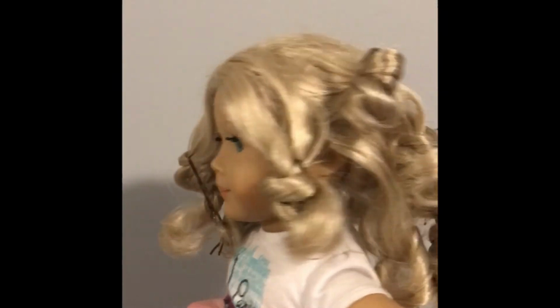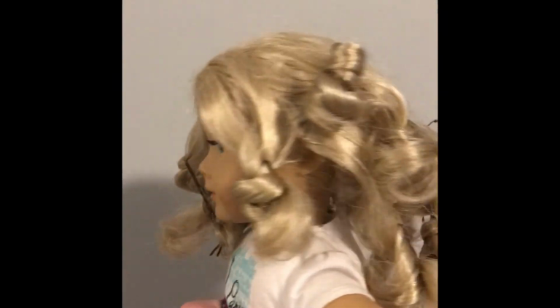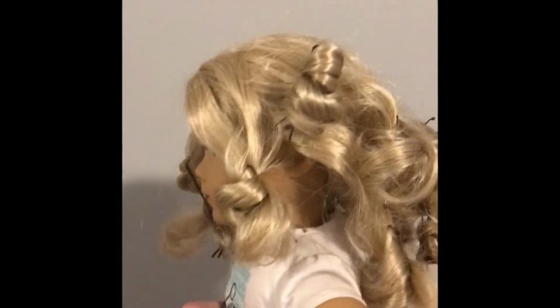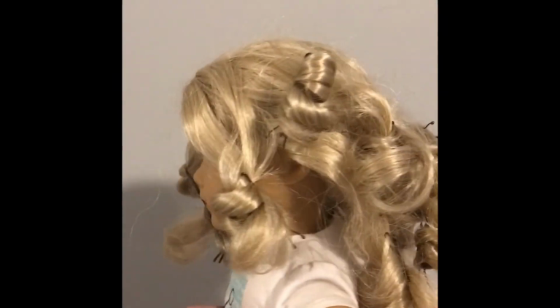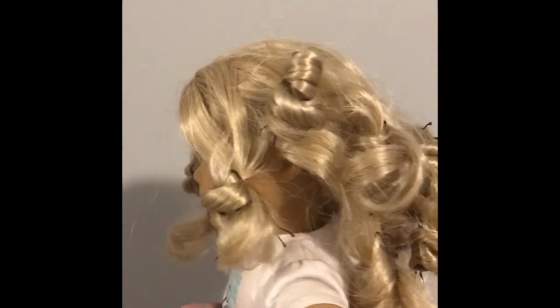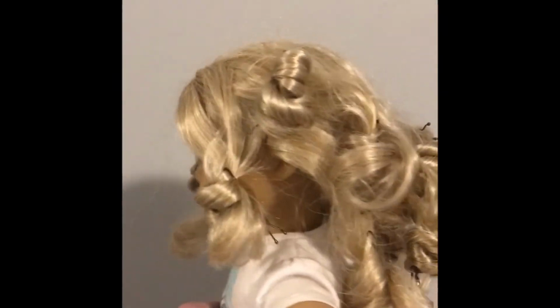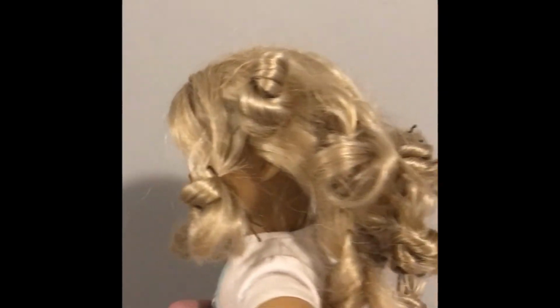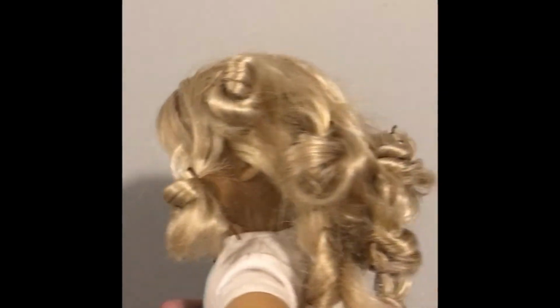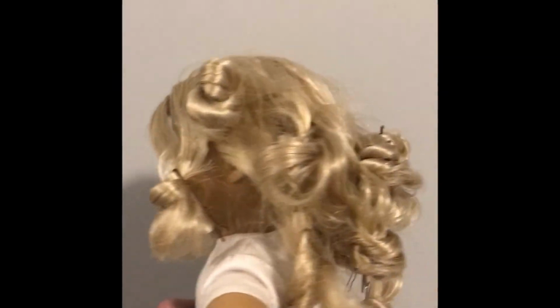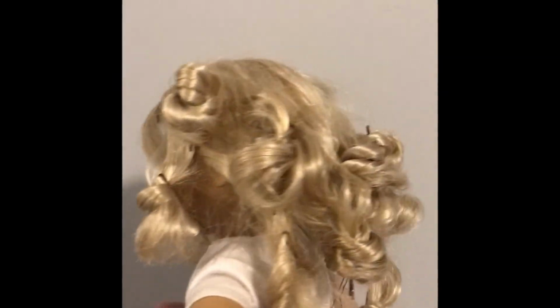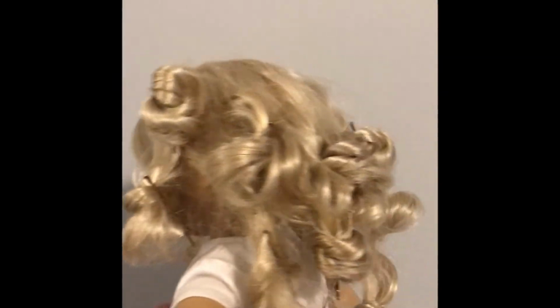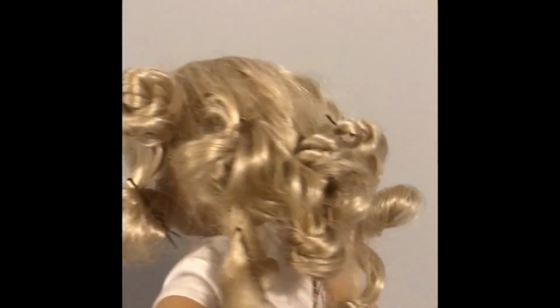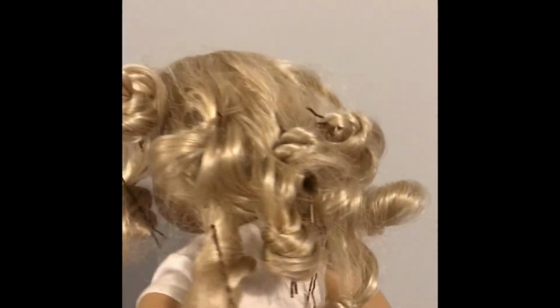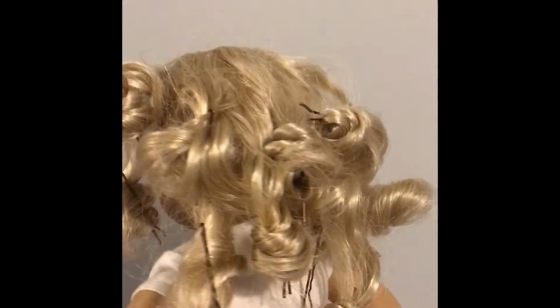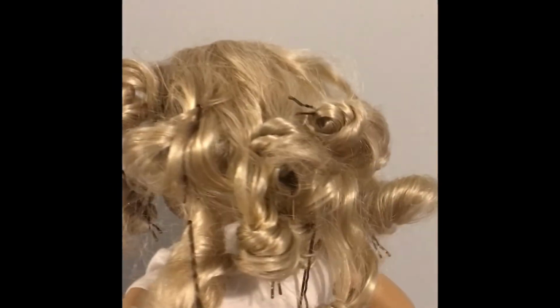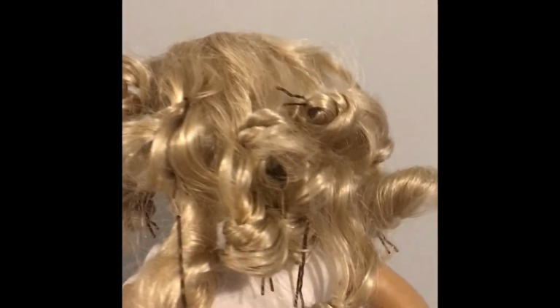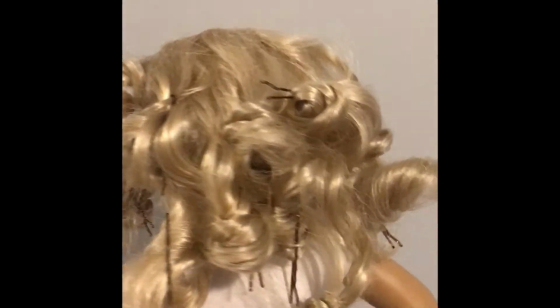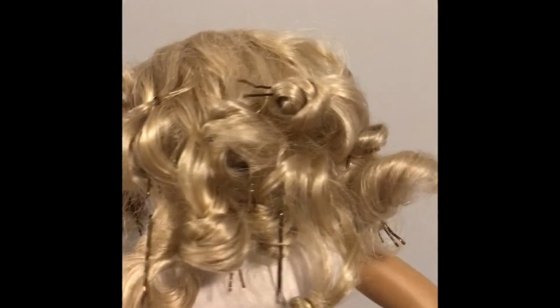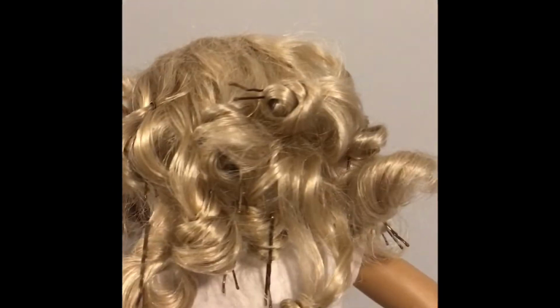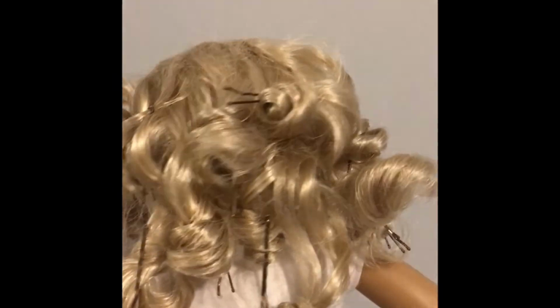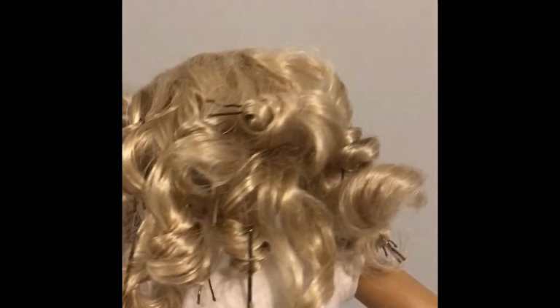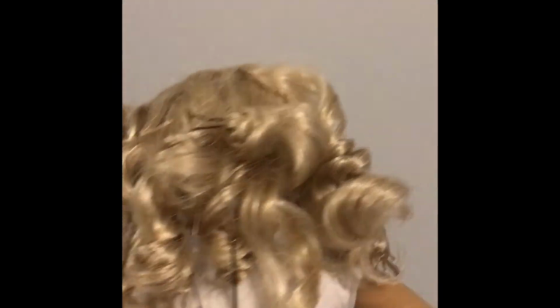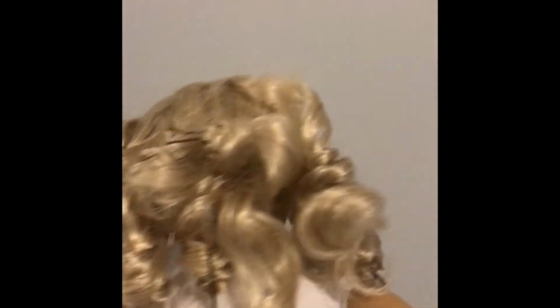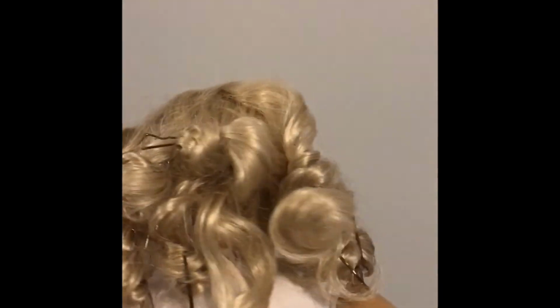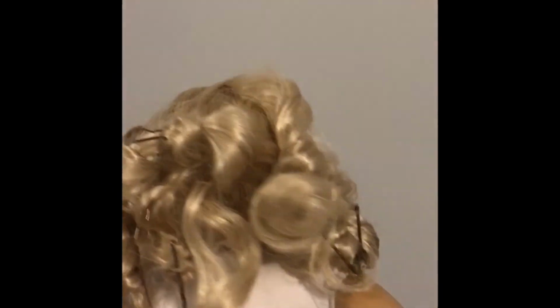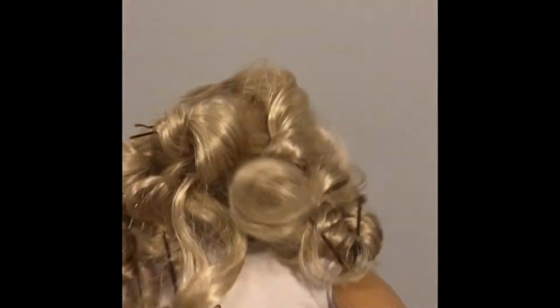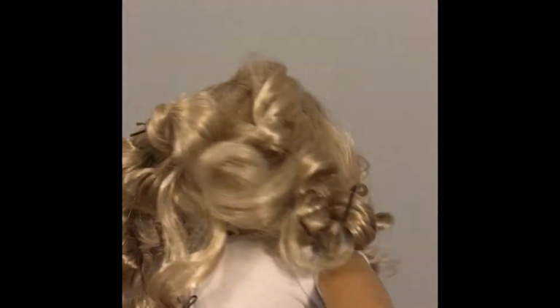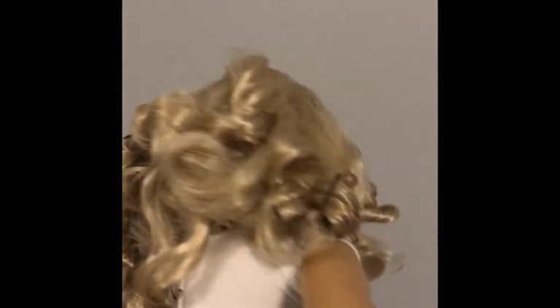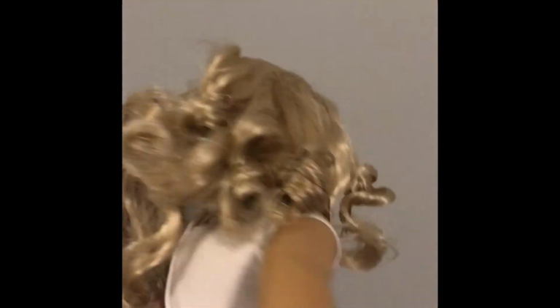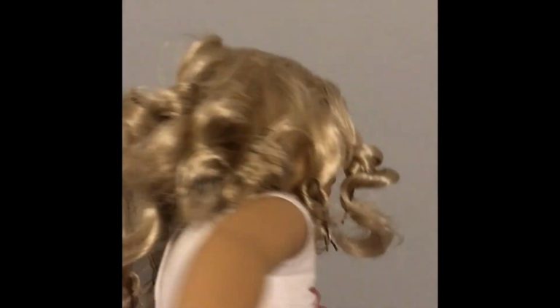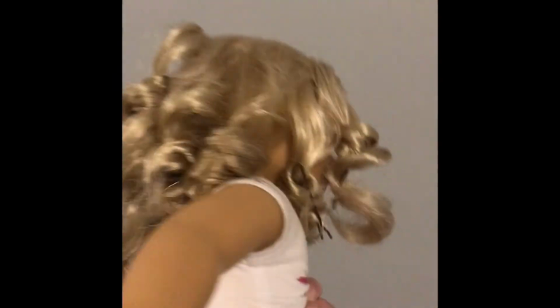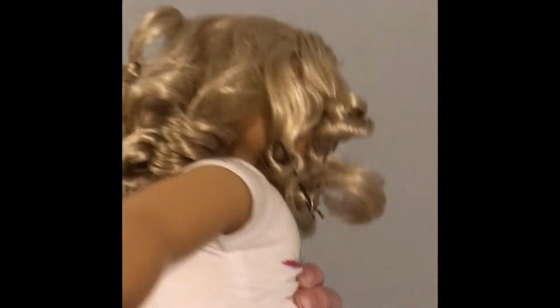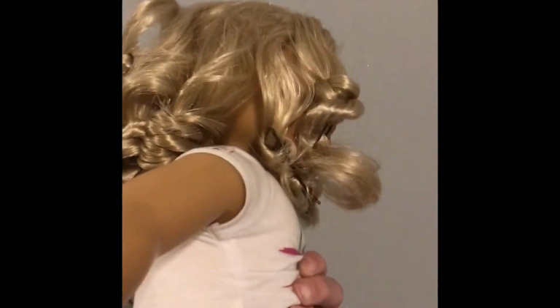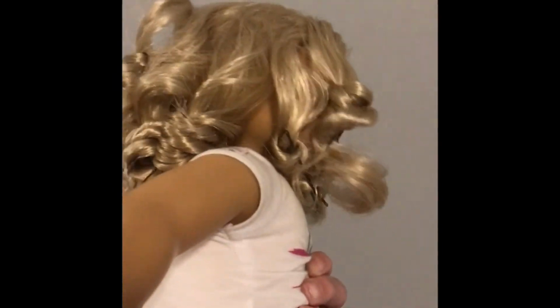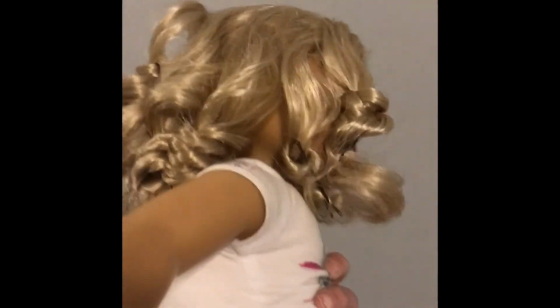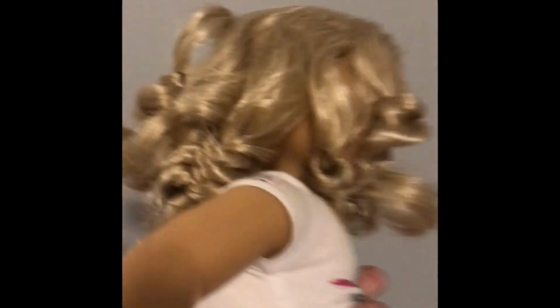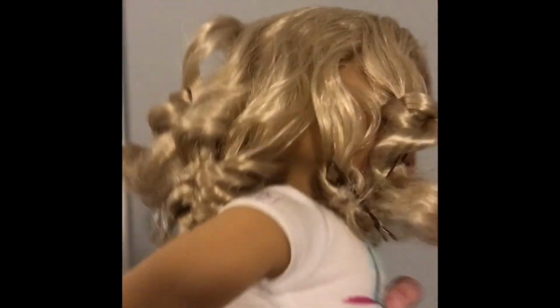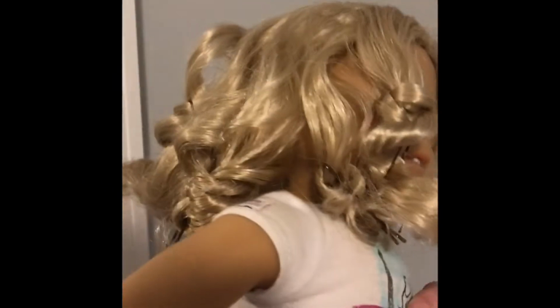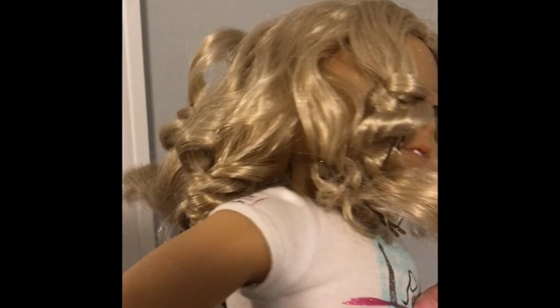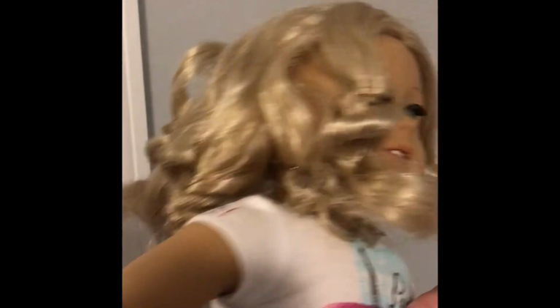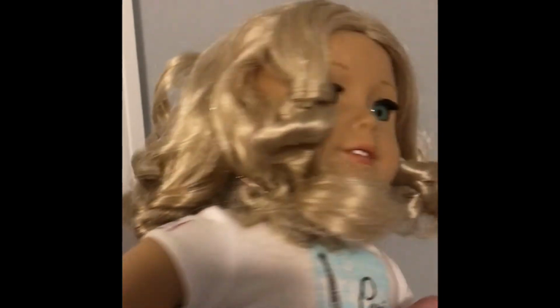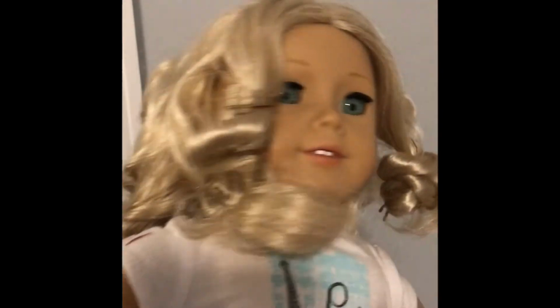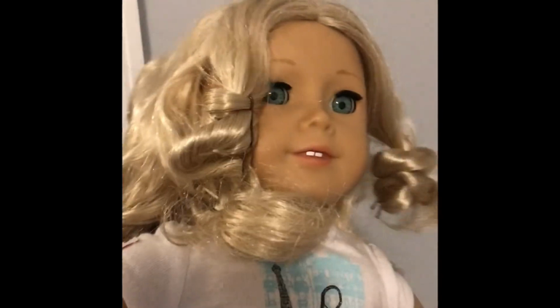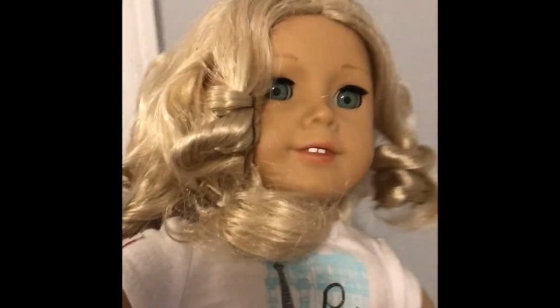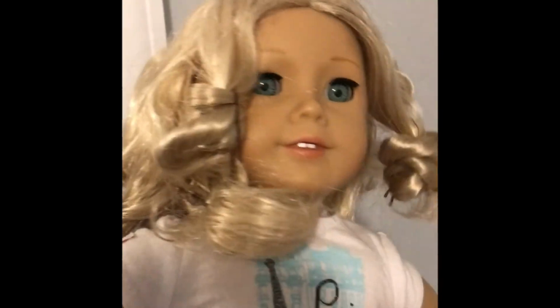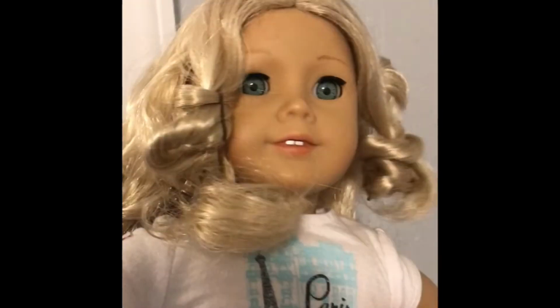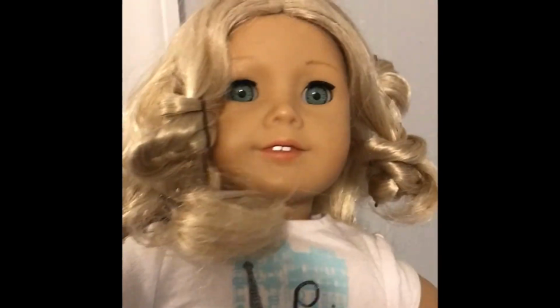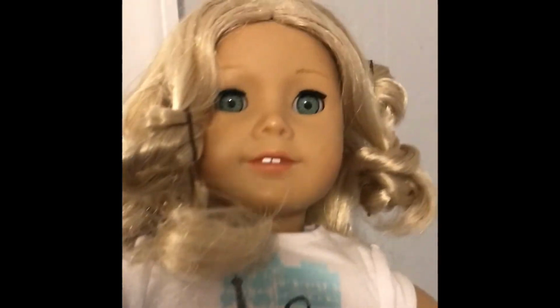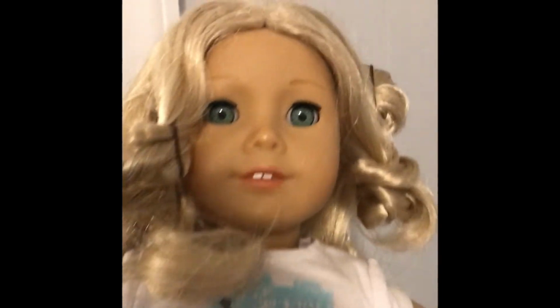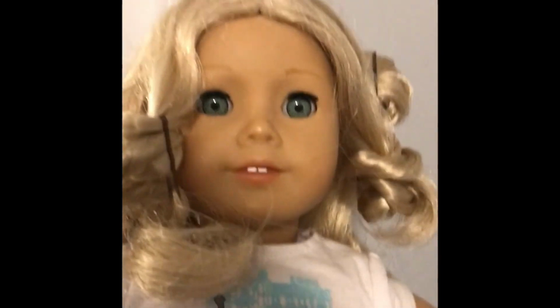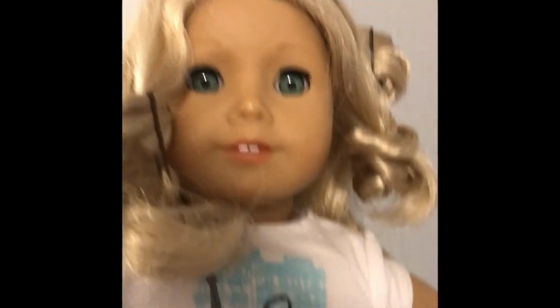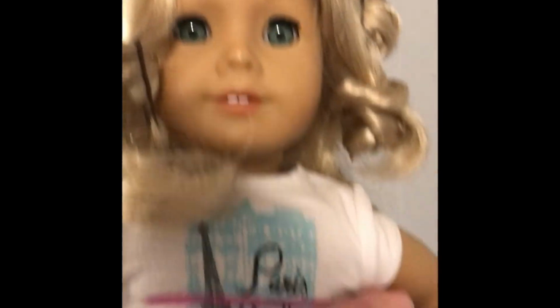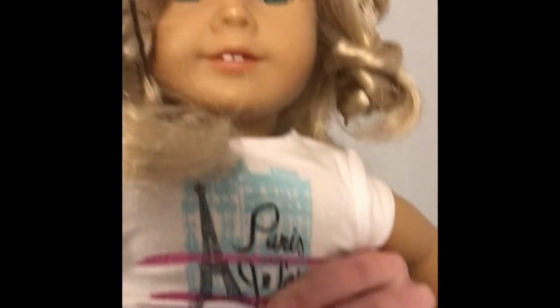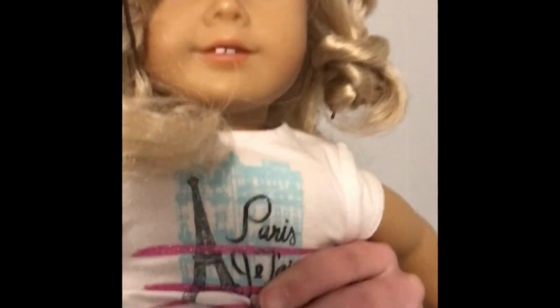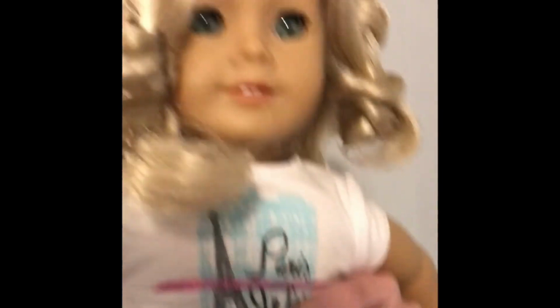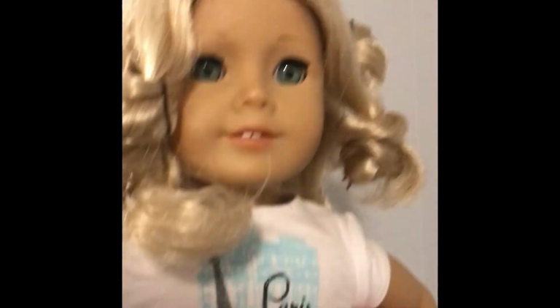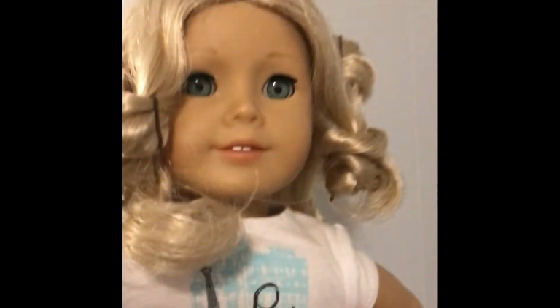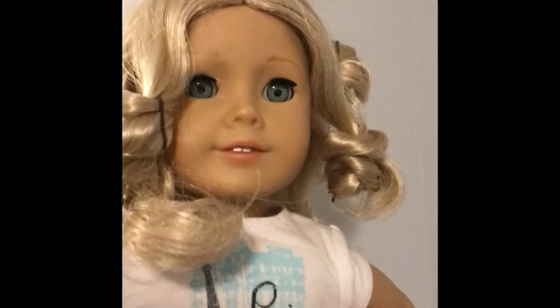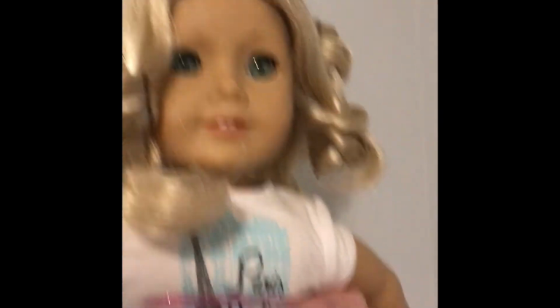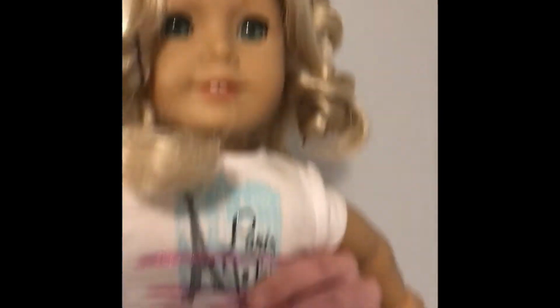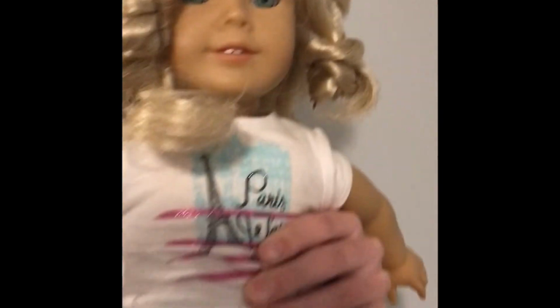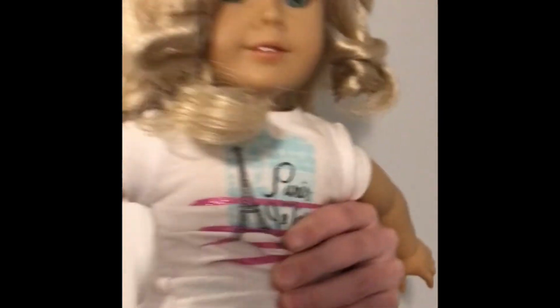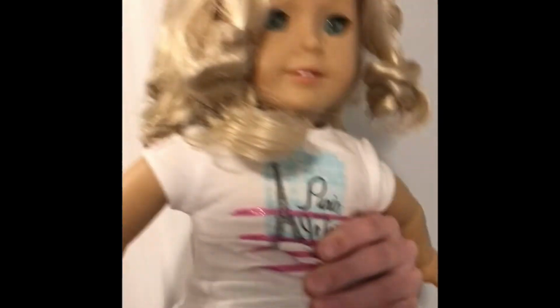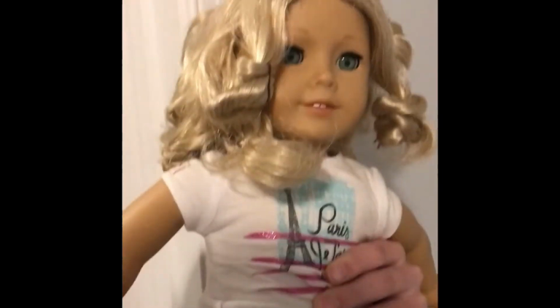This is Caroline's head all done in curlers, and I'm going to leave it in for the night and show you the finished product in the morning.